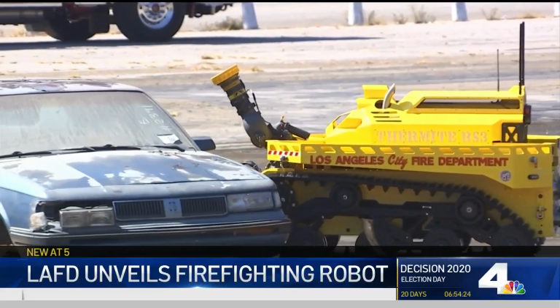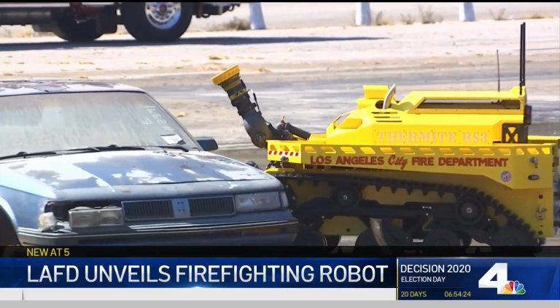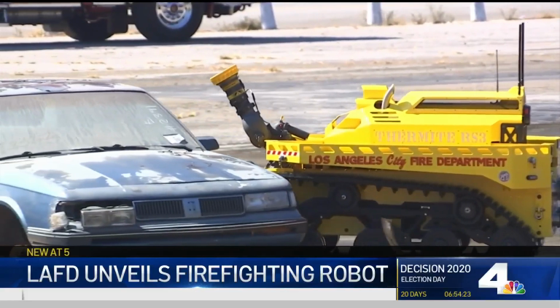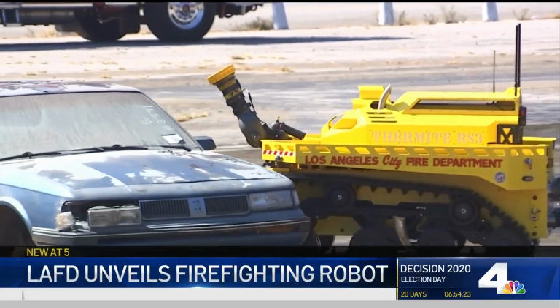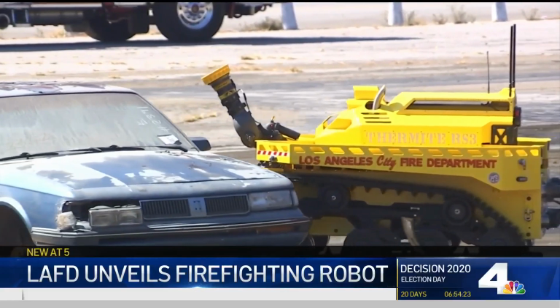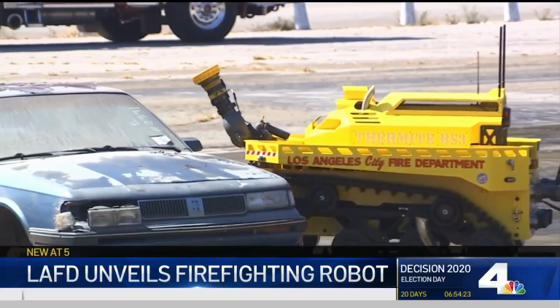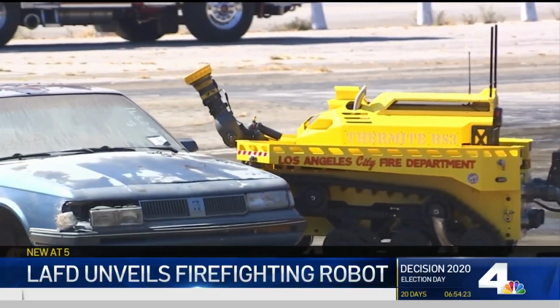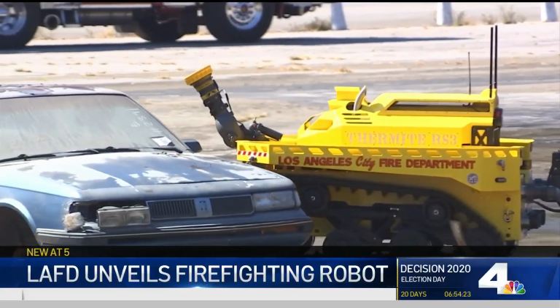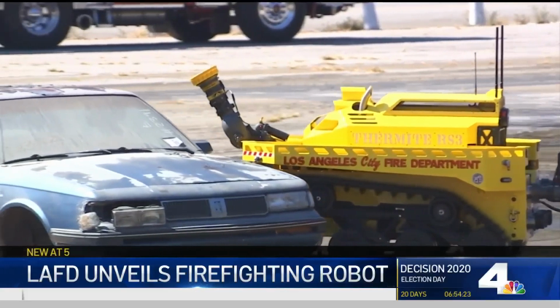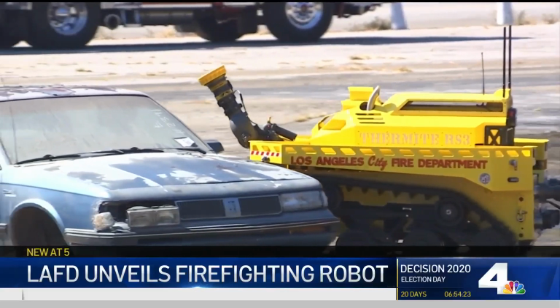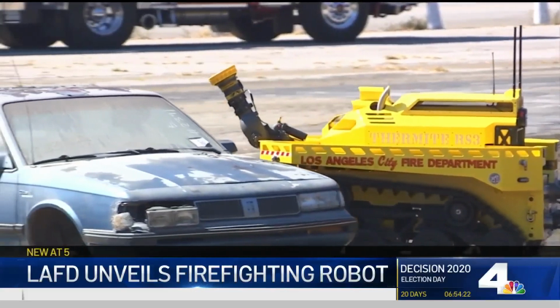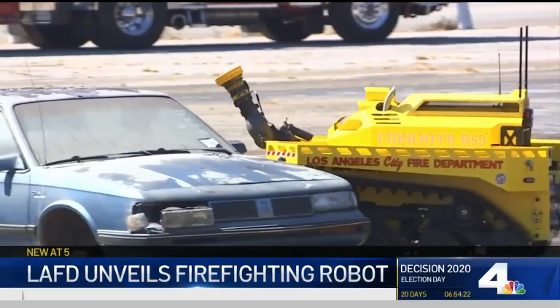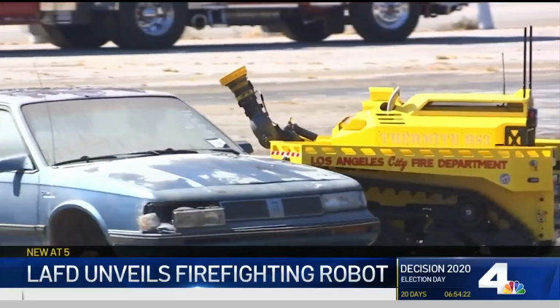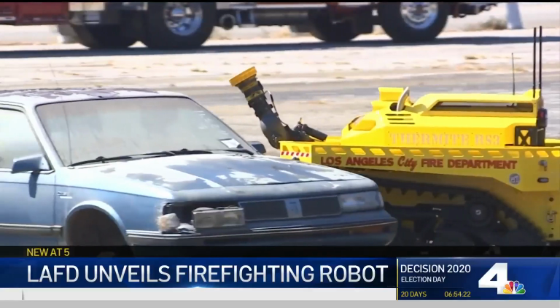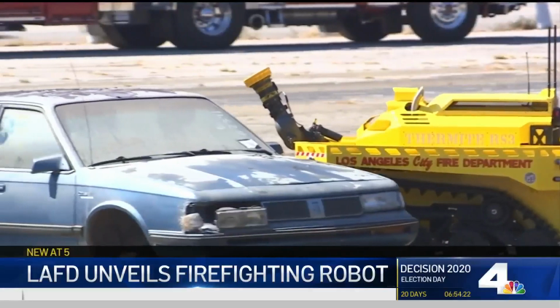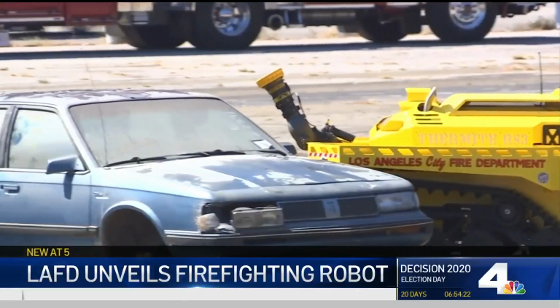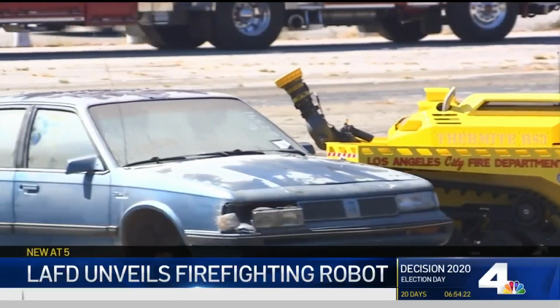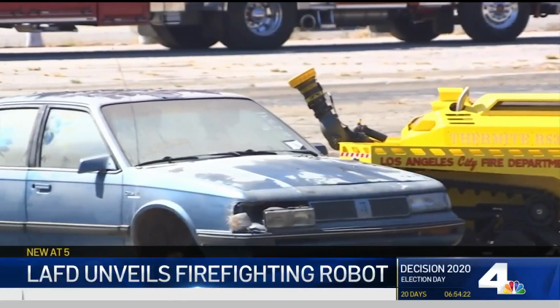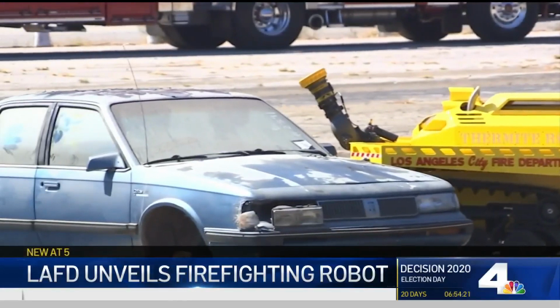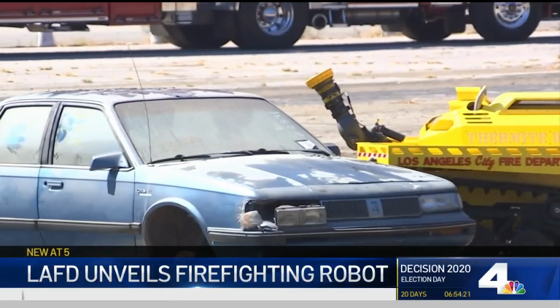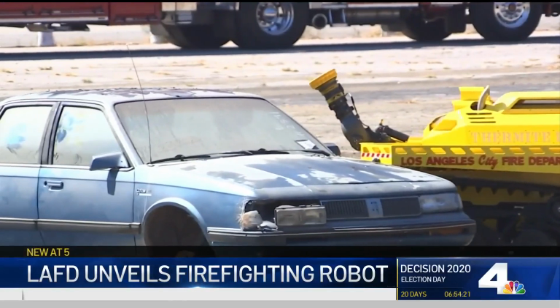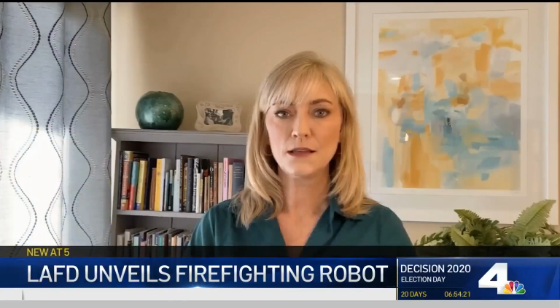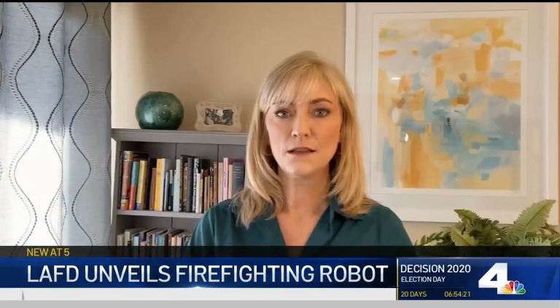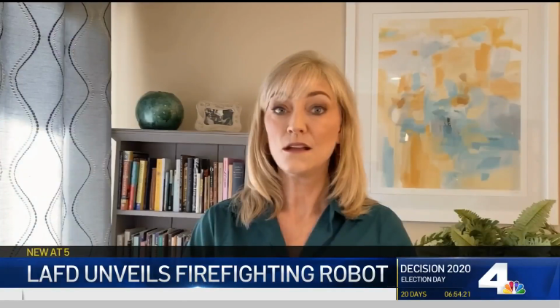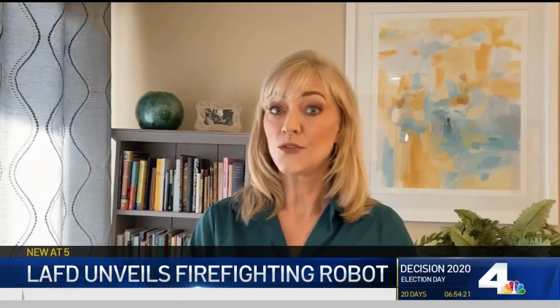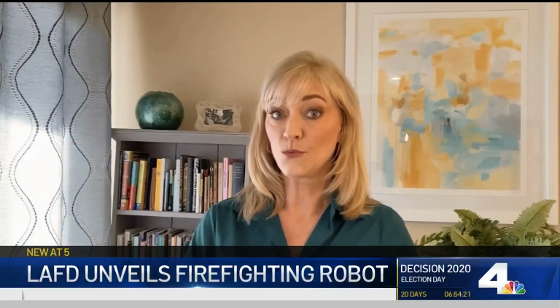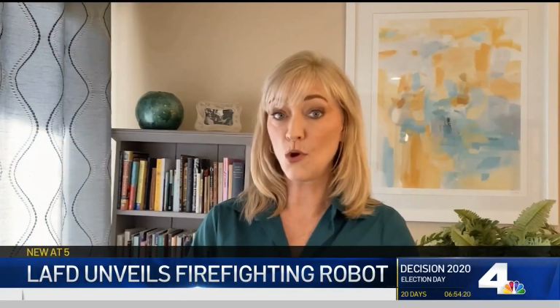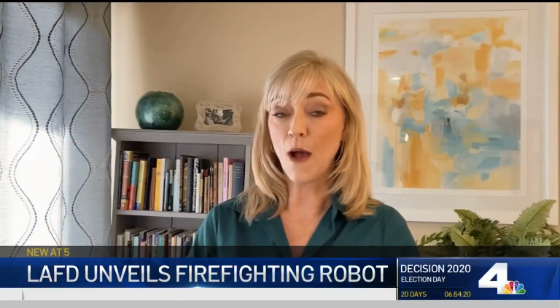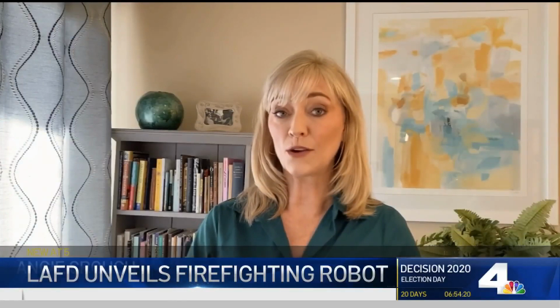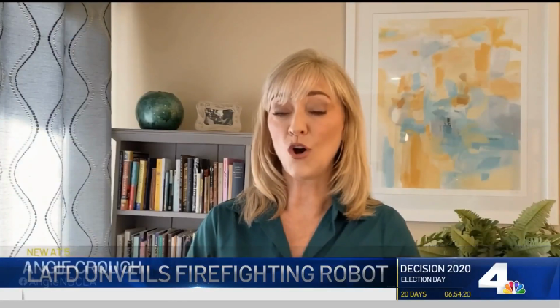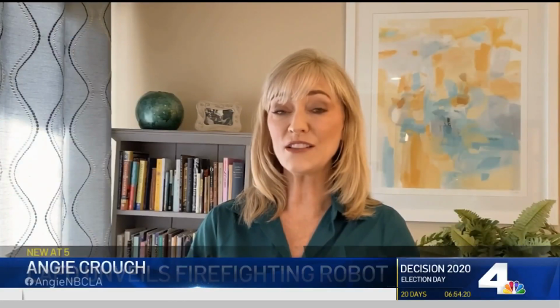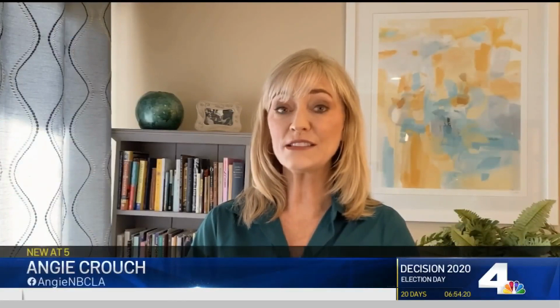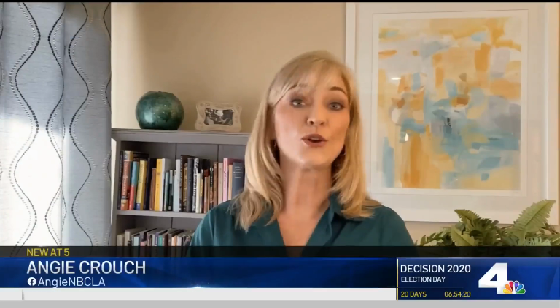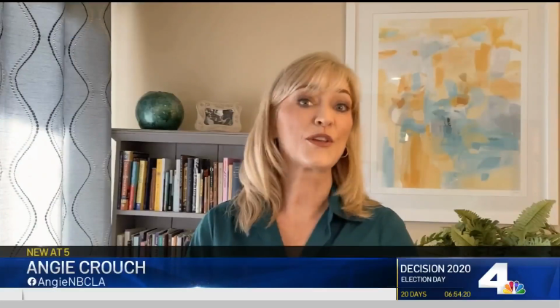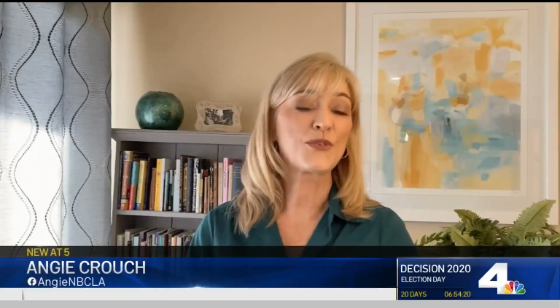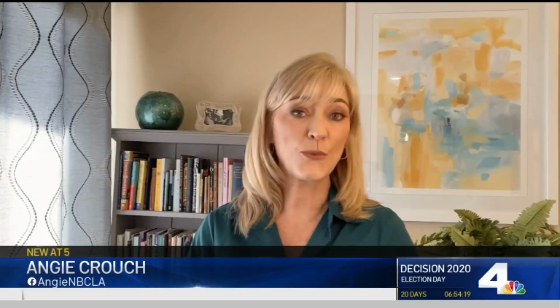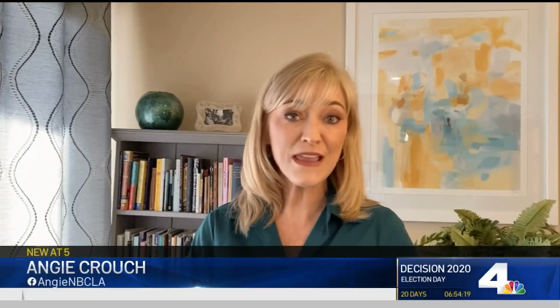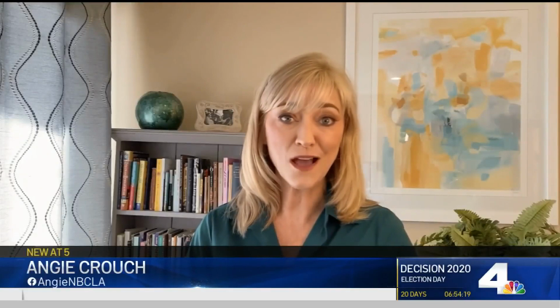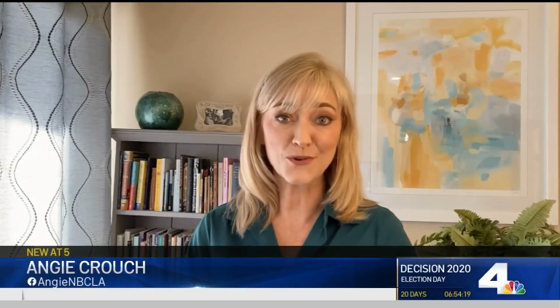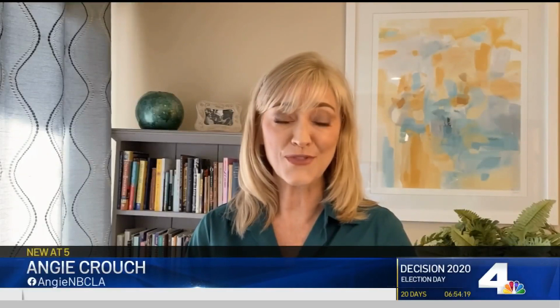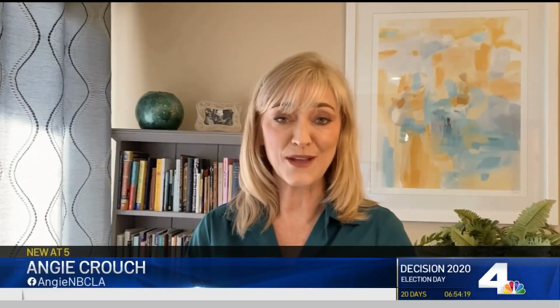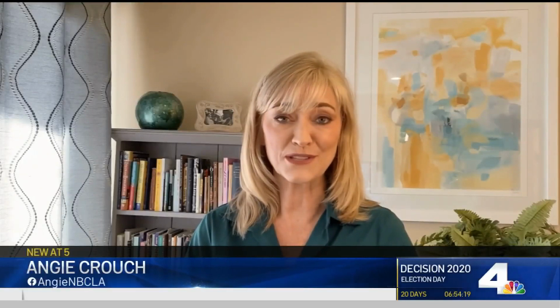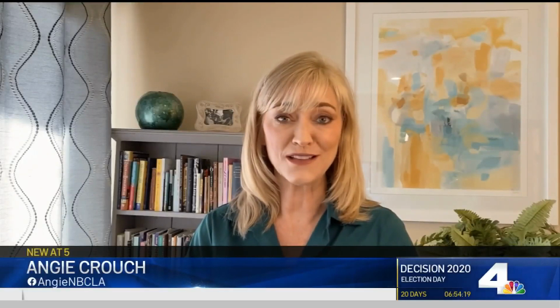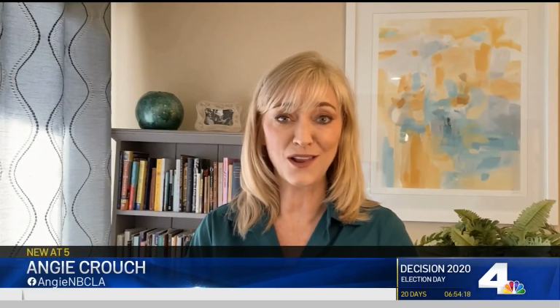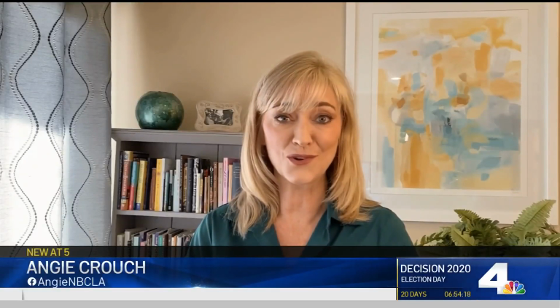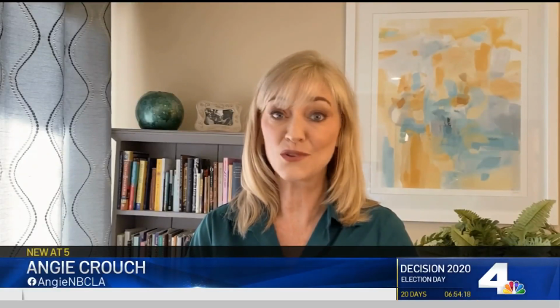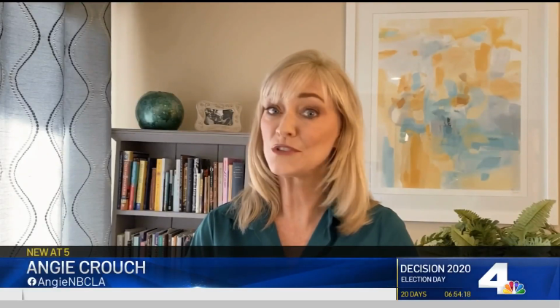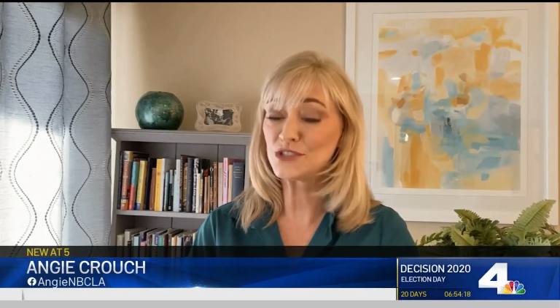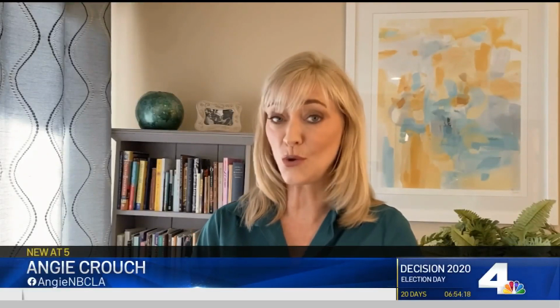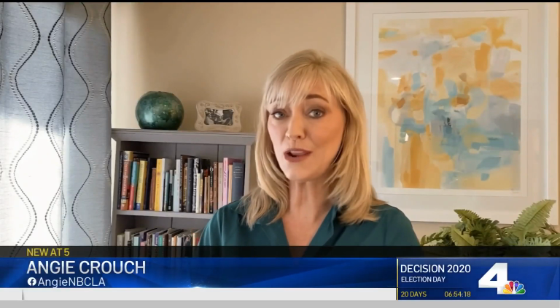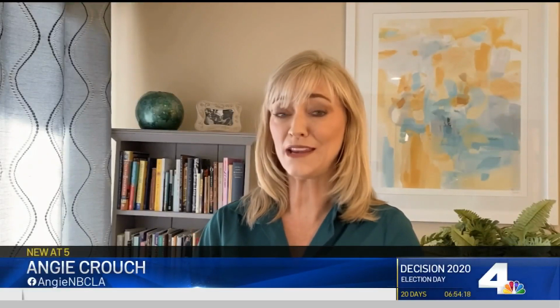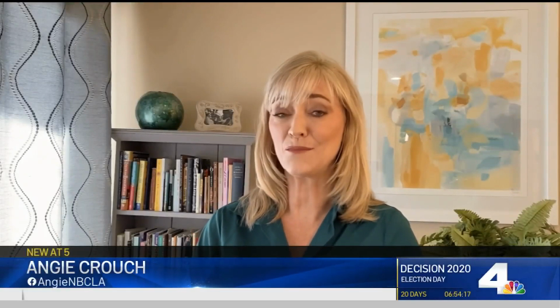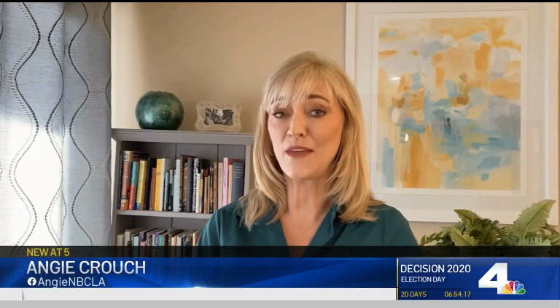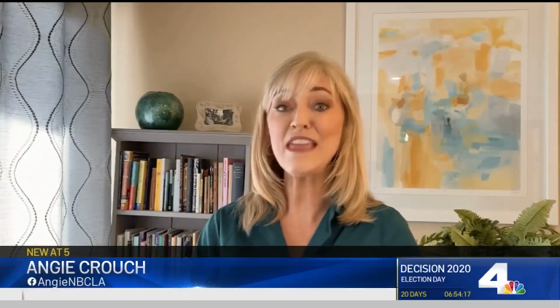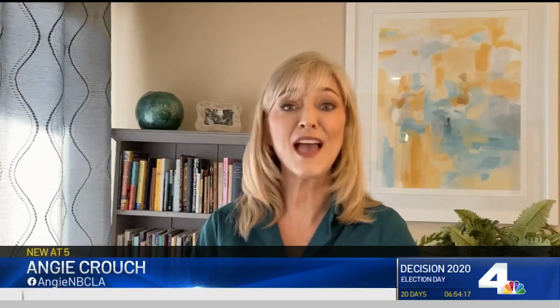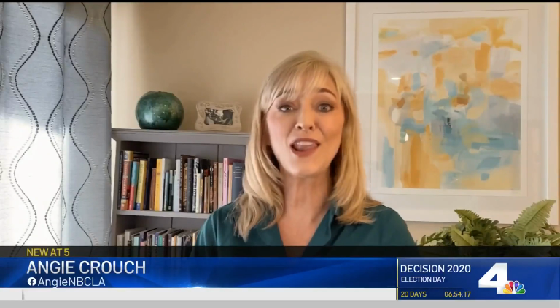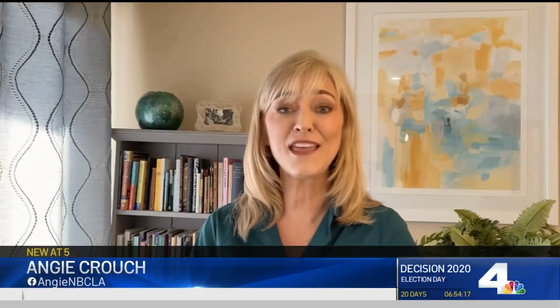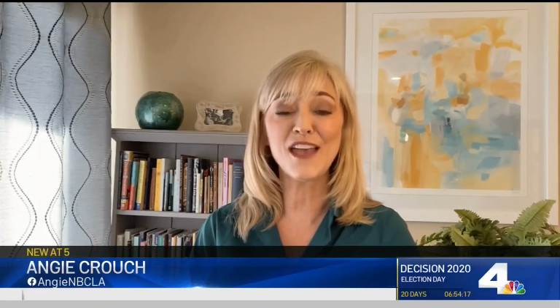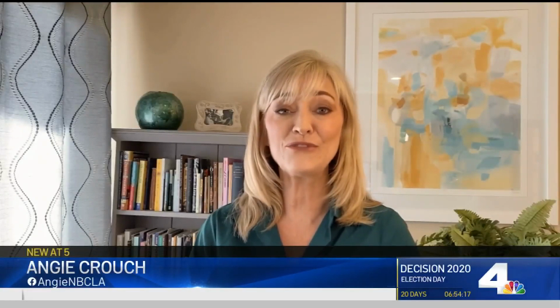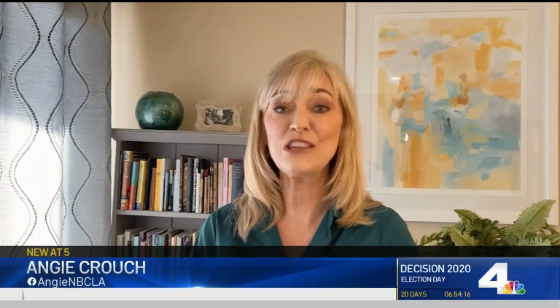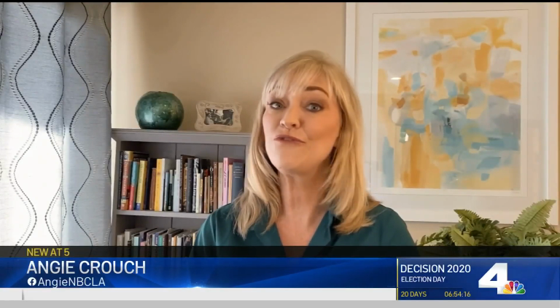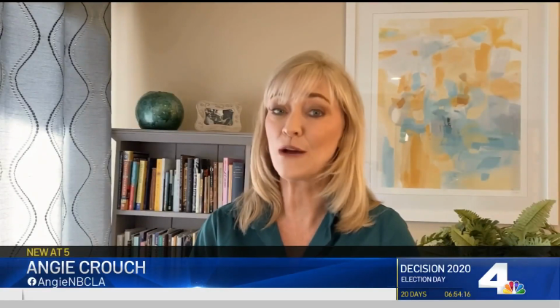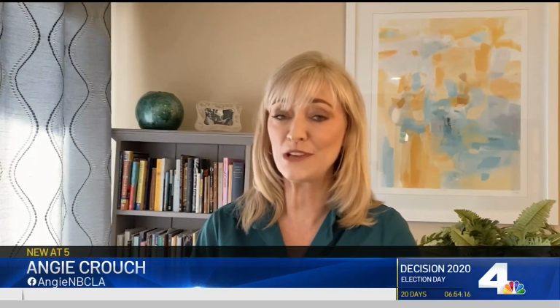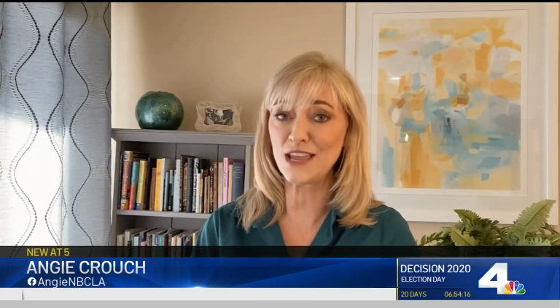The robot cost nearly $300,000 and was donated by the L.A.F.D. Foundation.